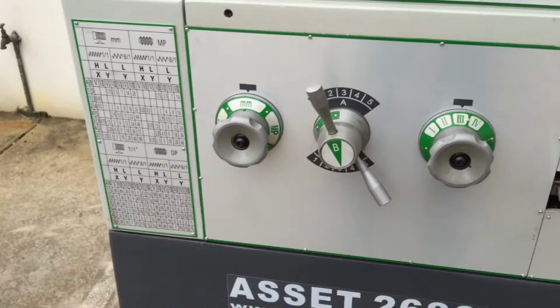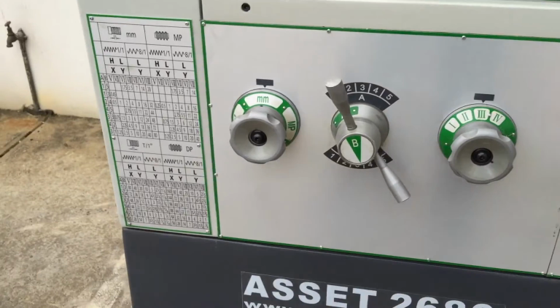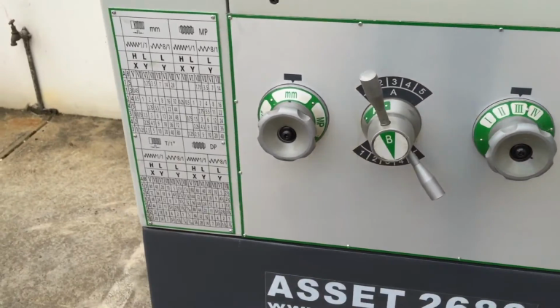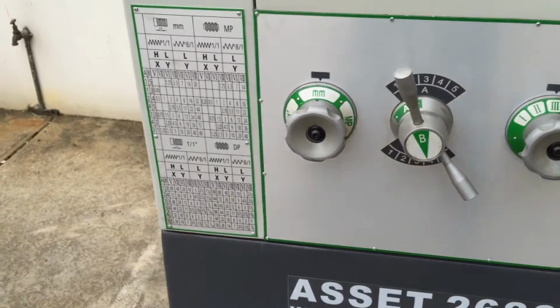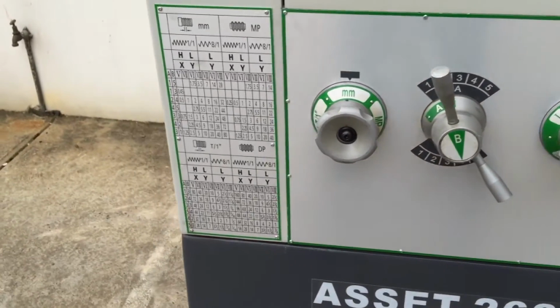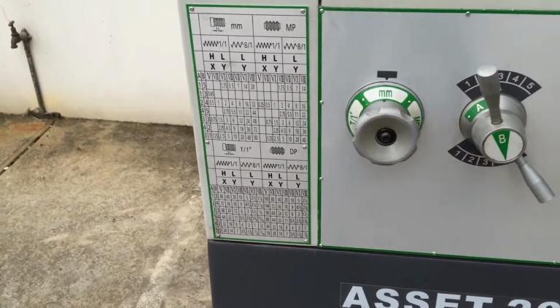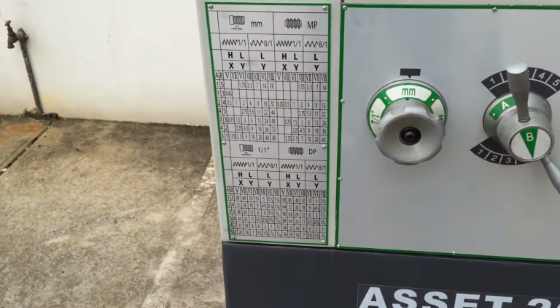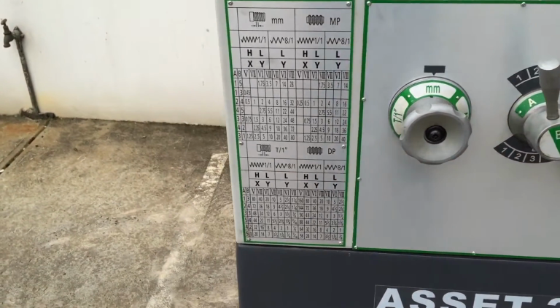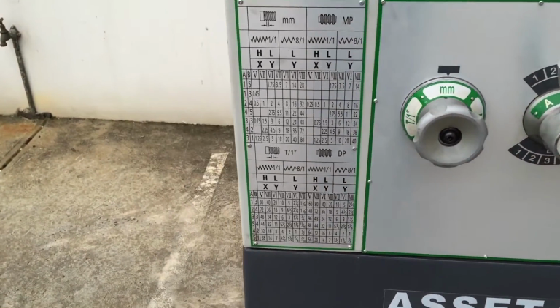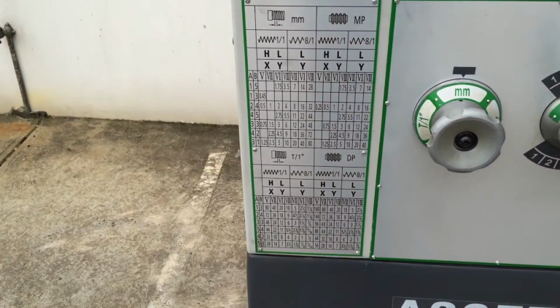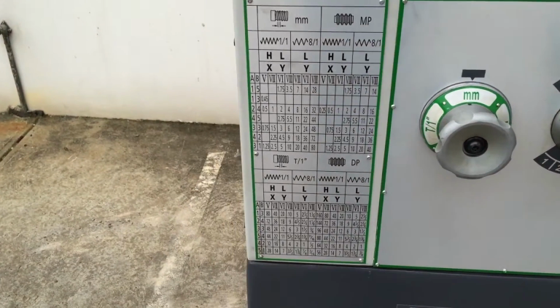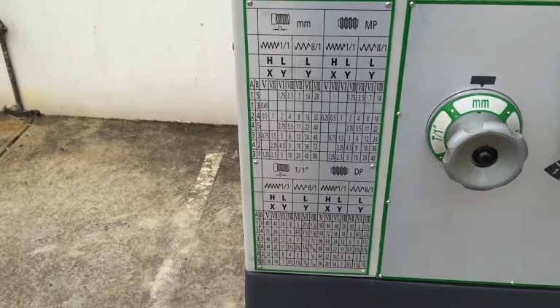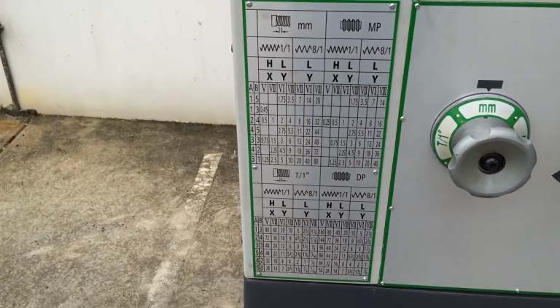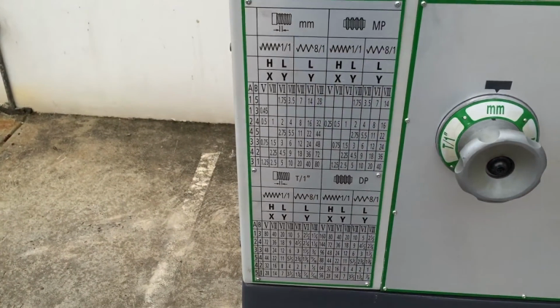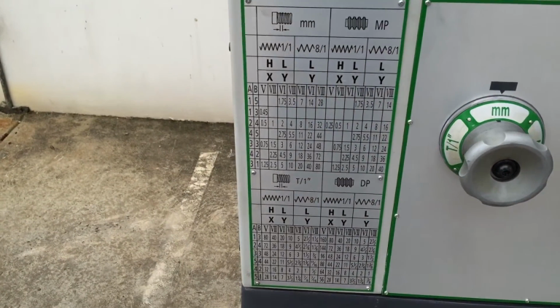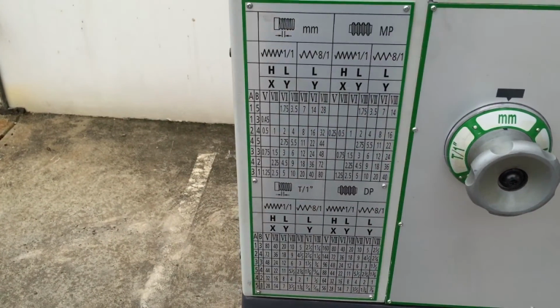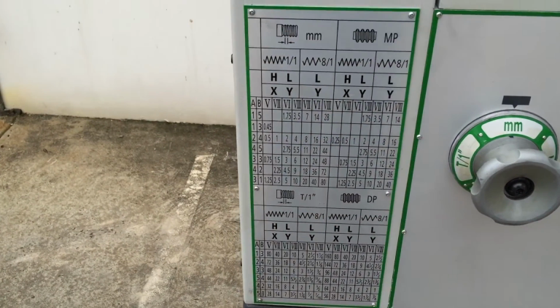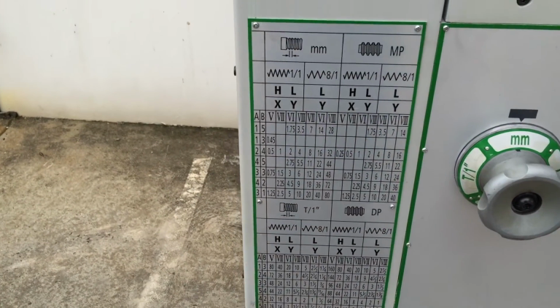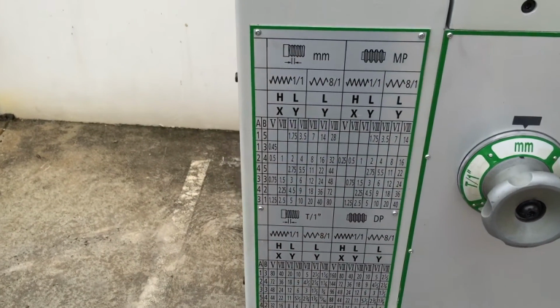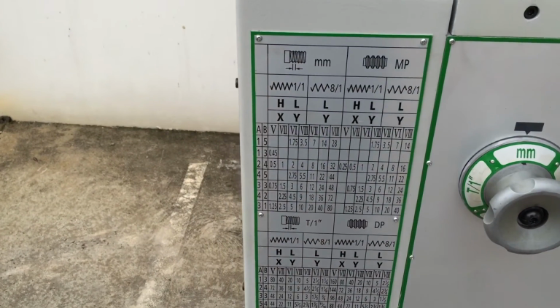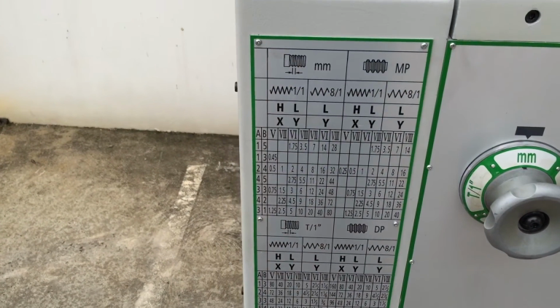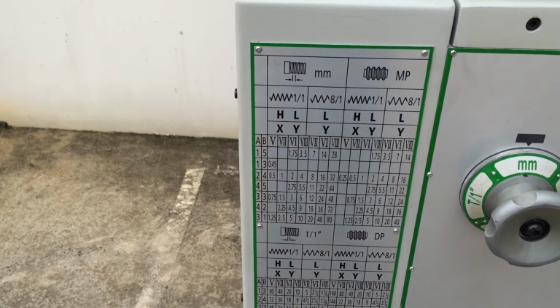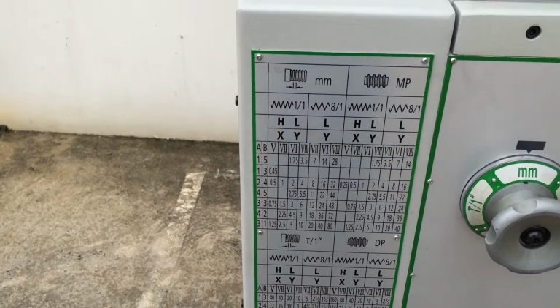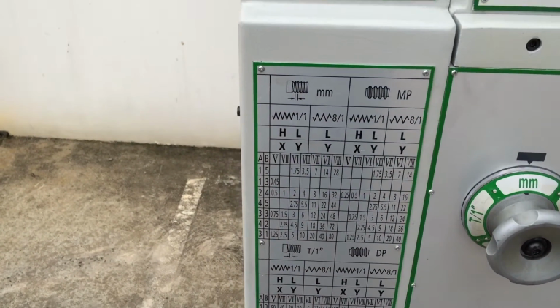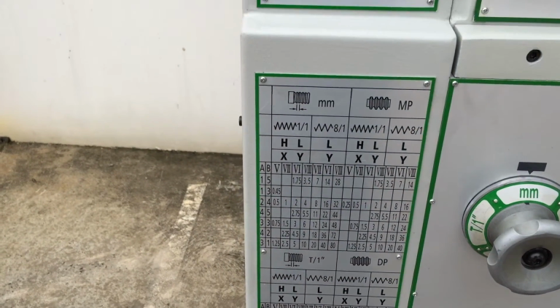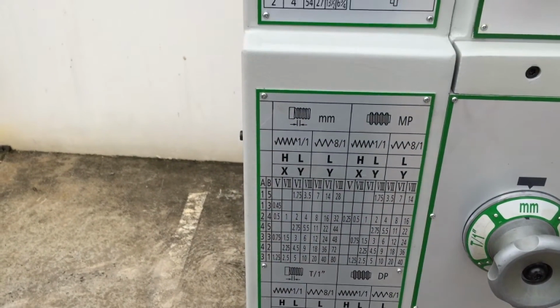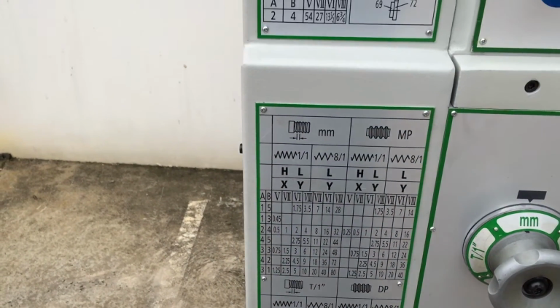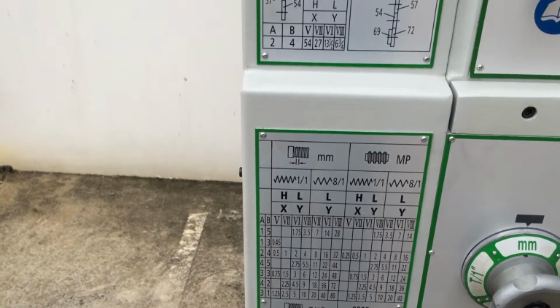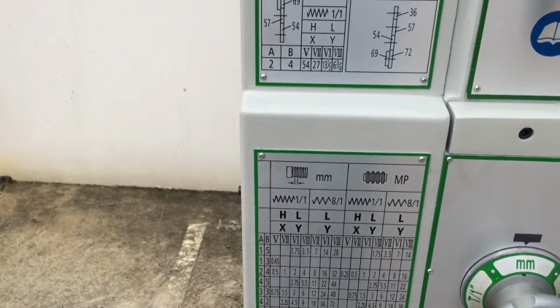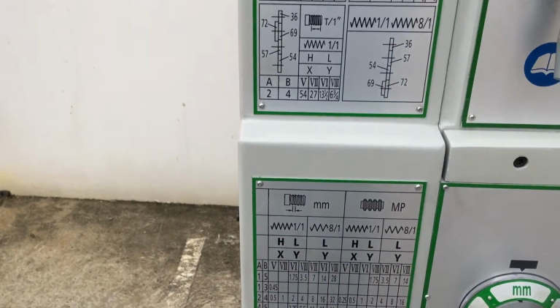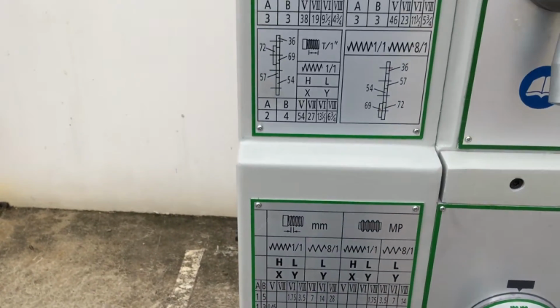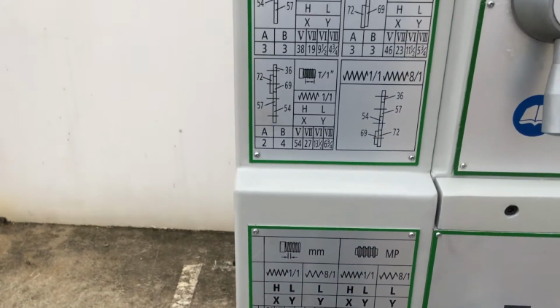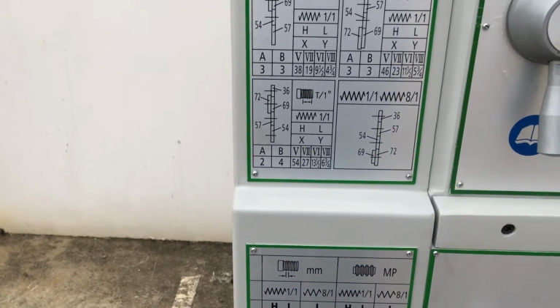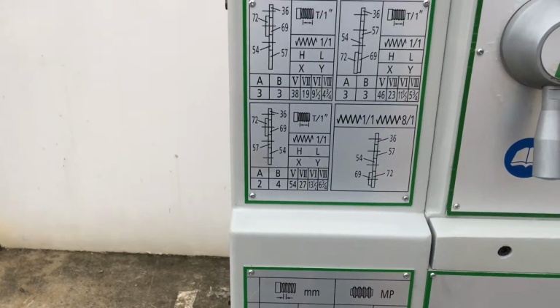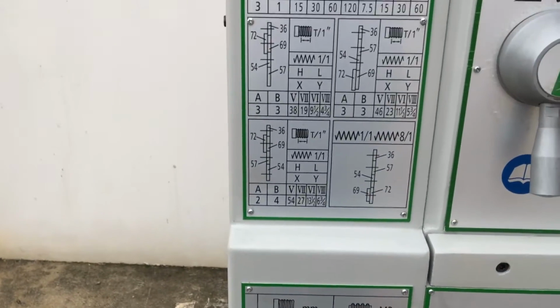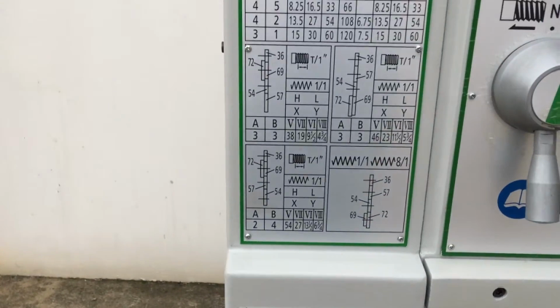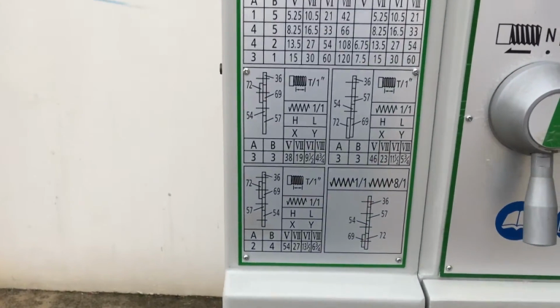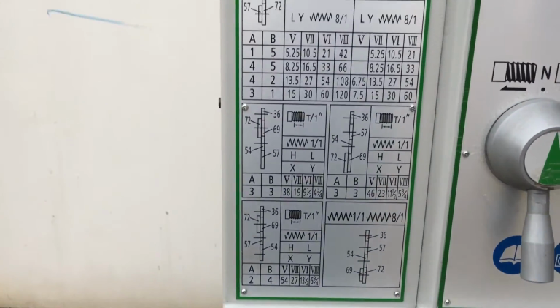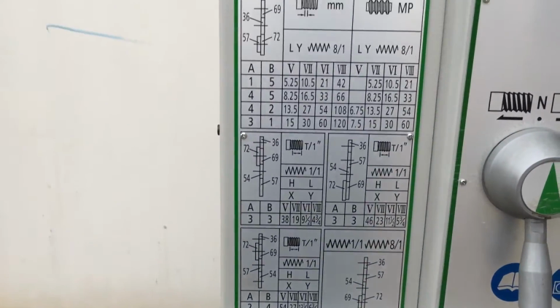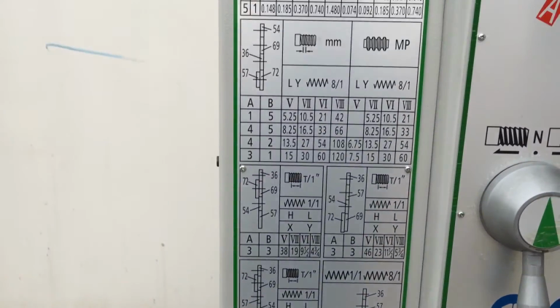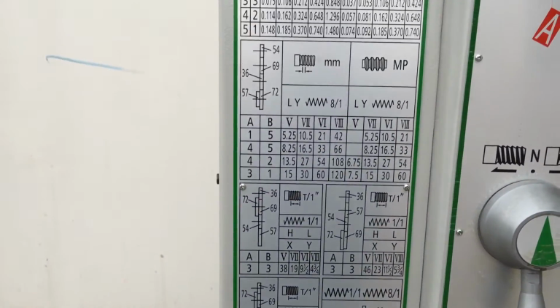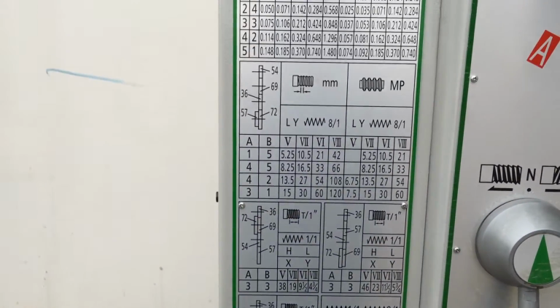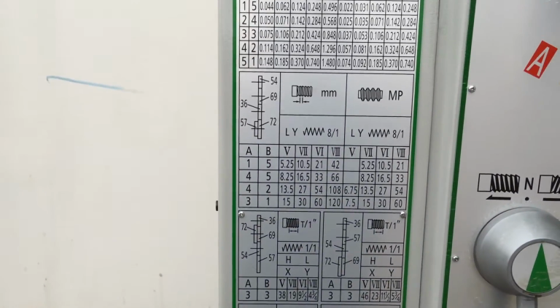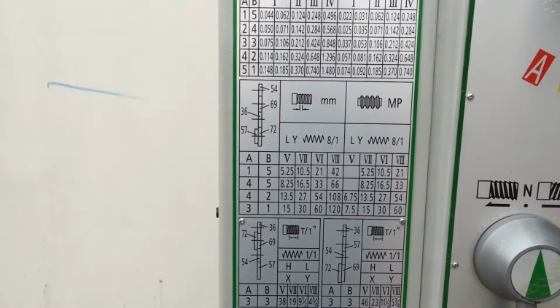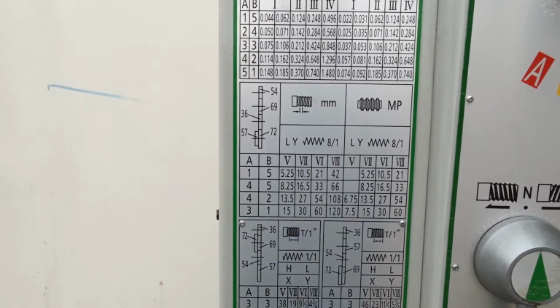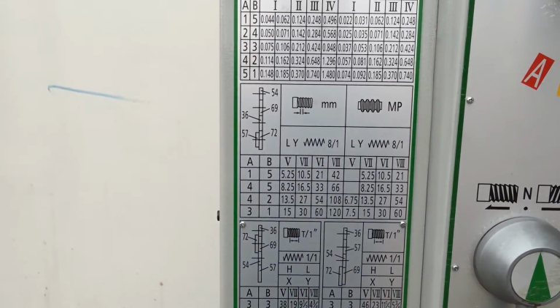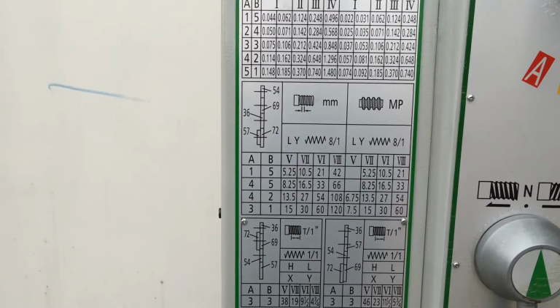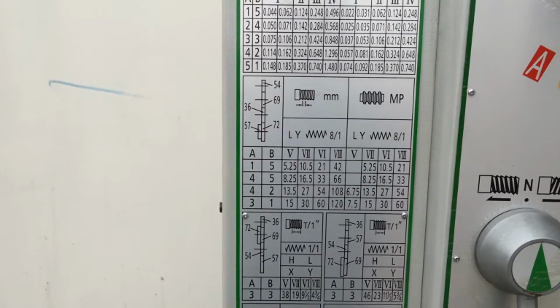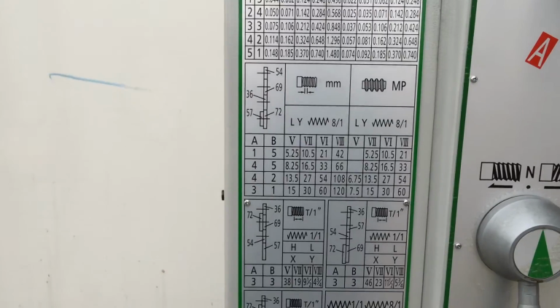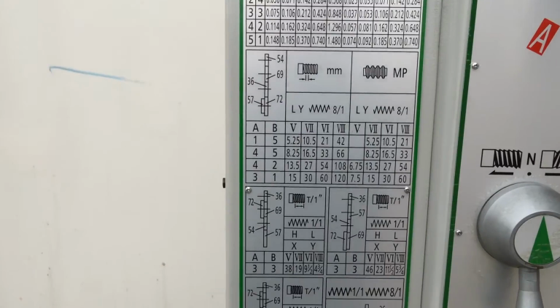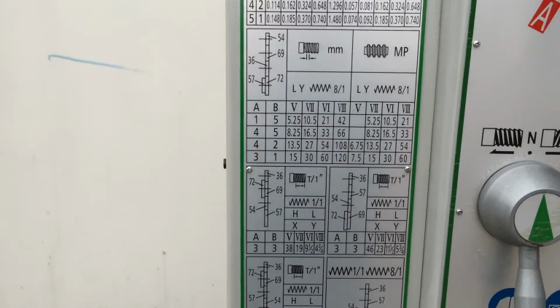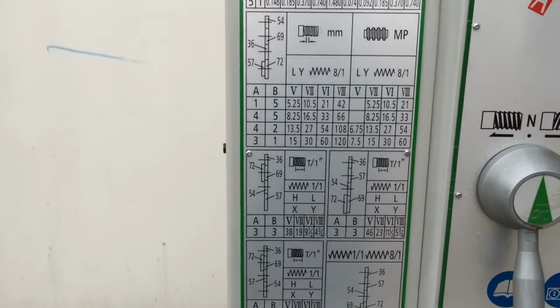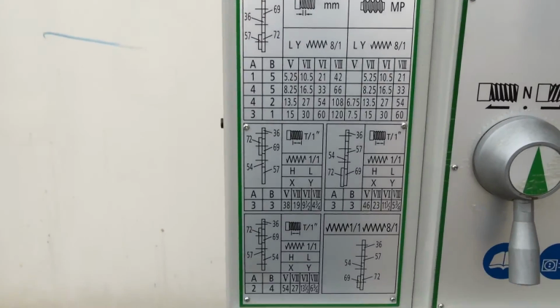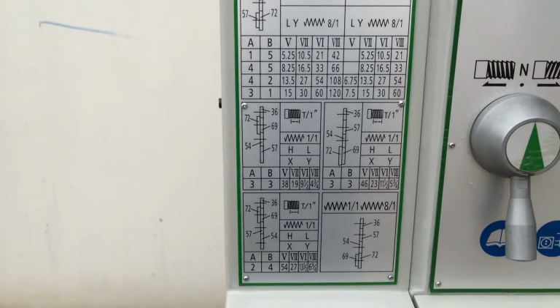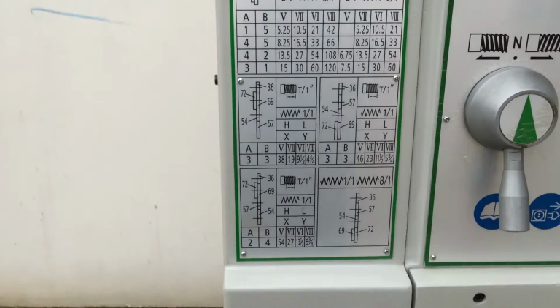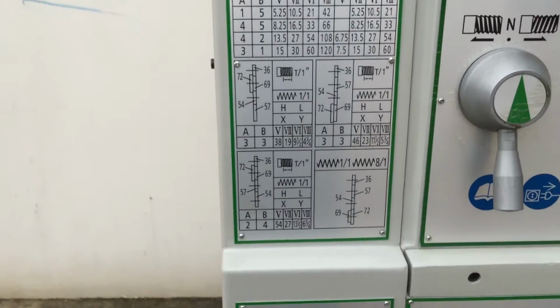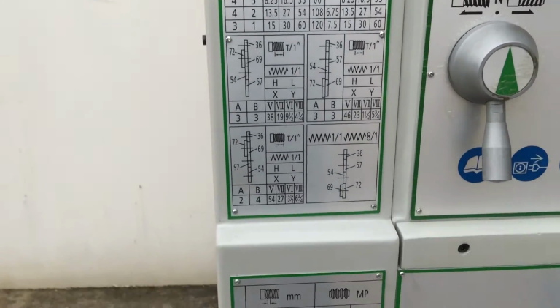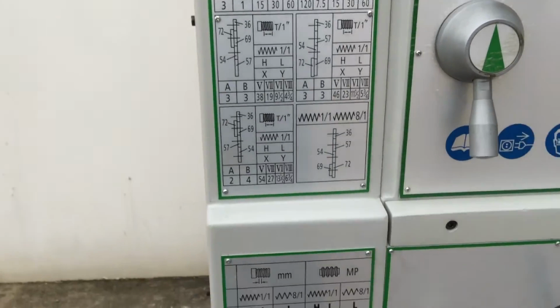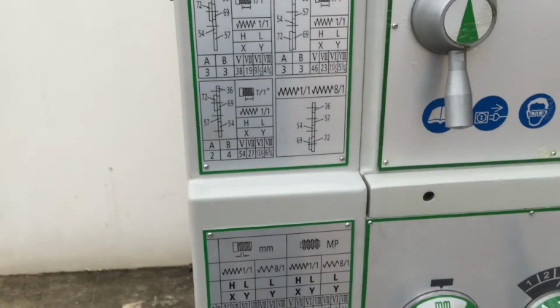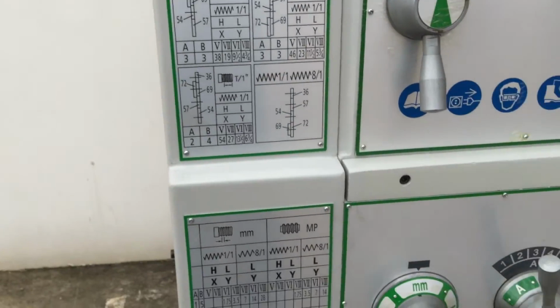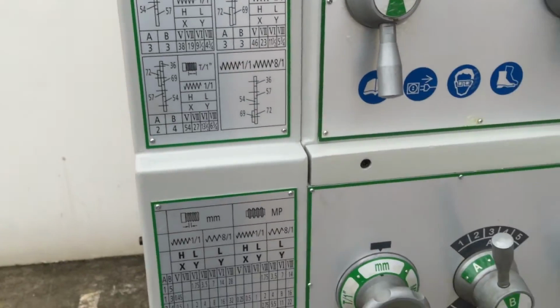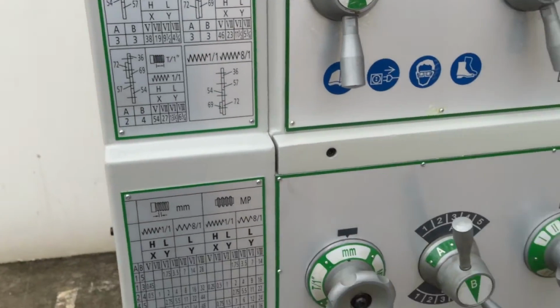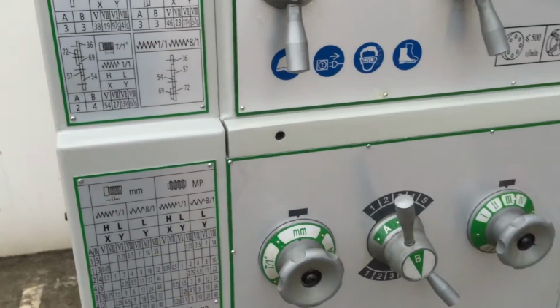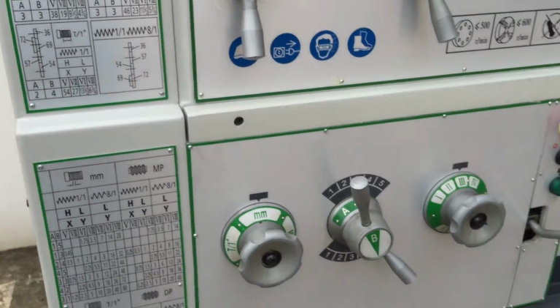Thread cutting offers a wide variety of options — metric, imperial, modular, and DP.